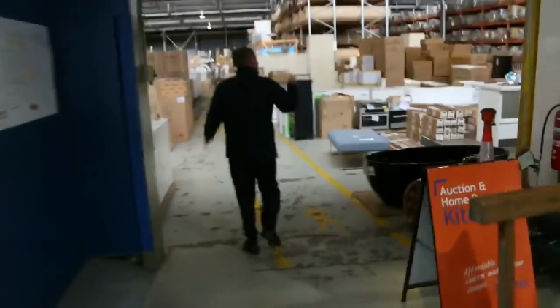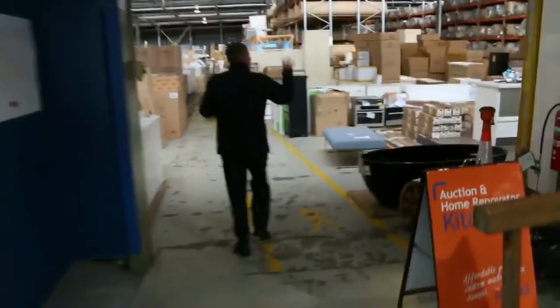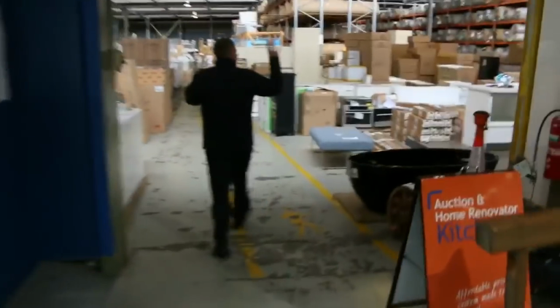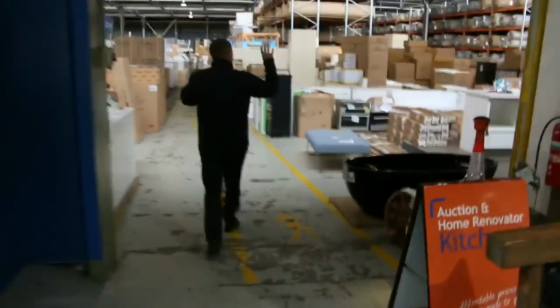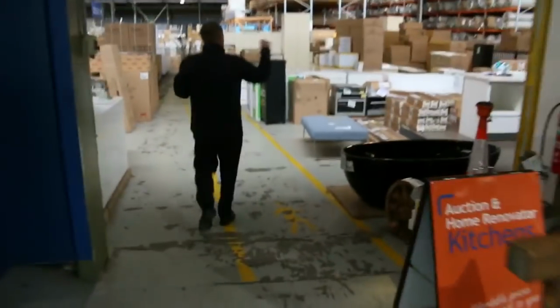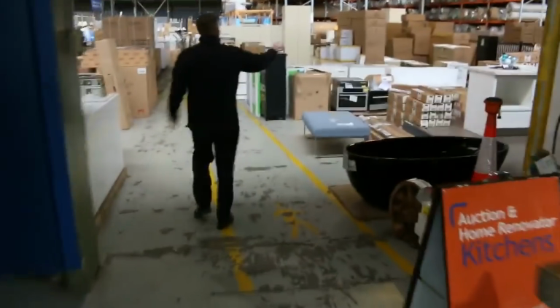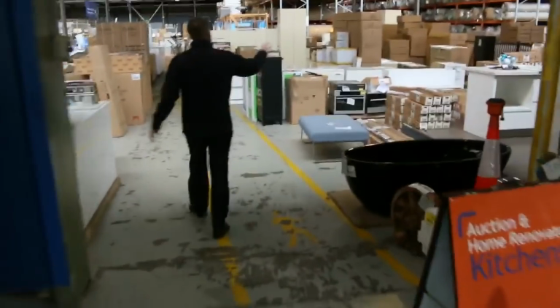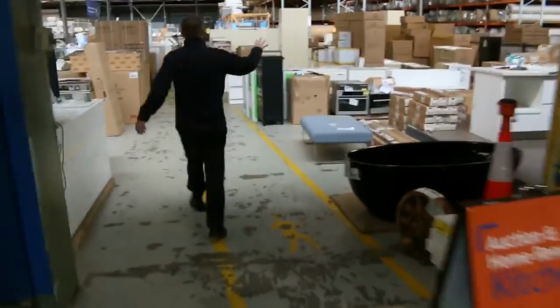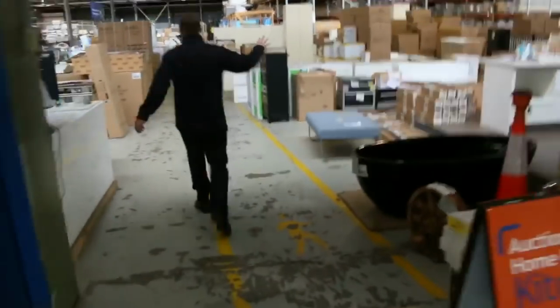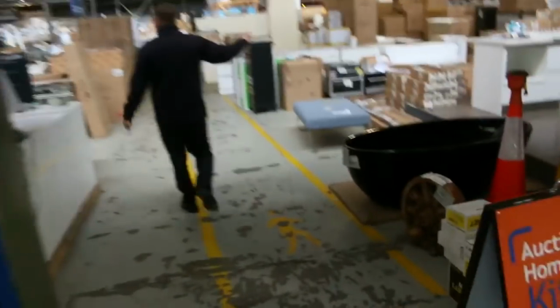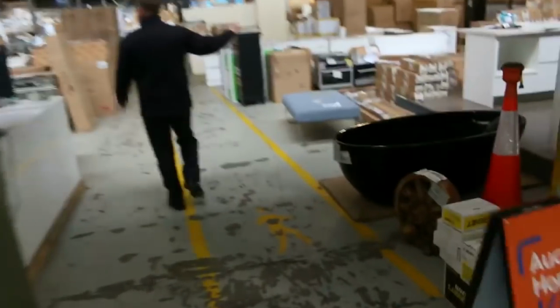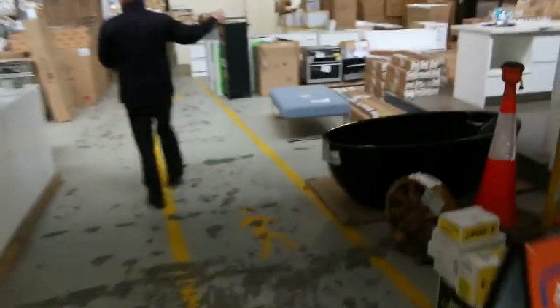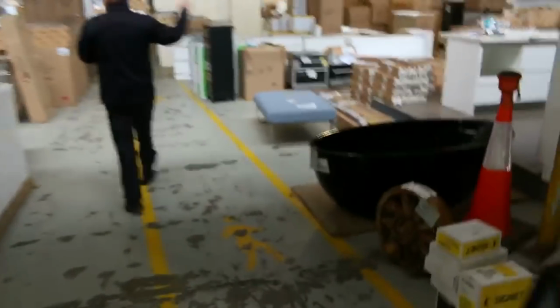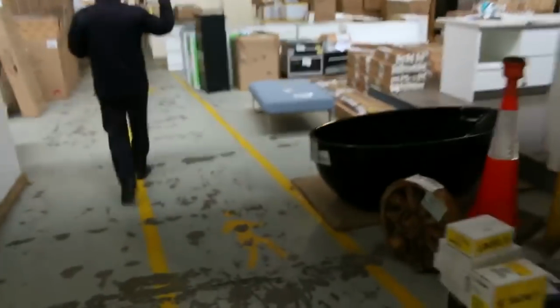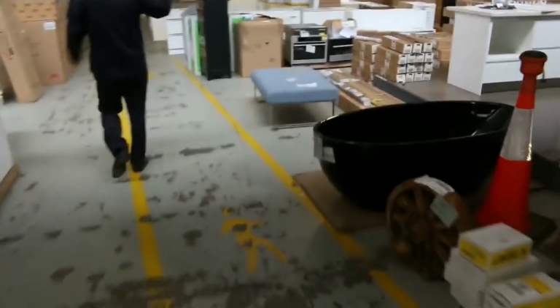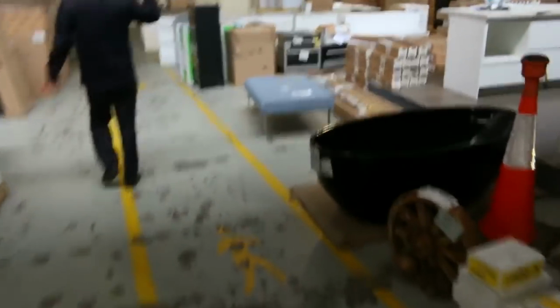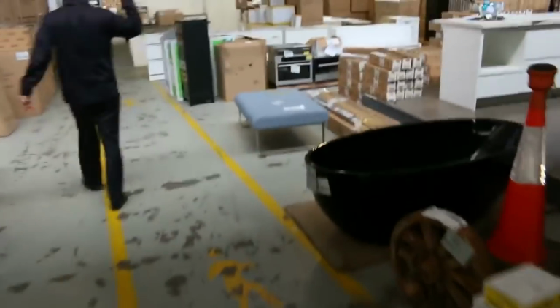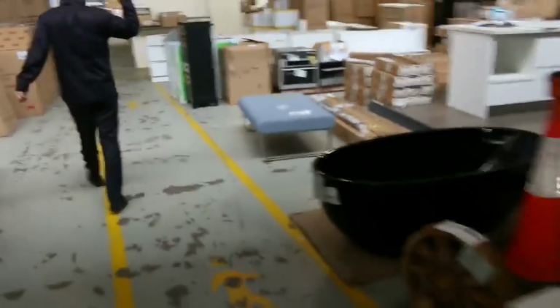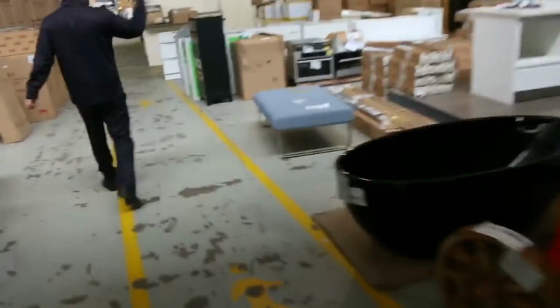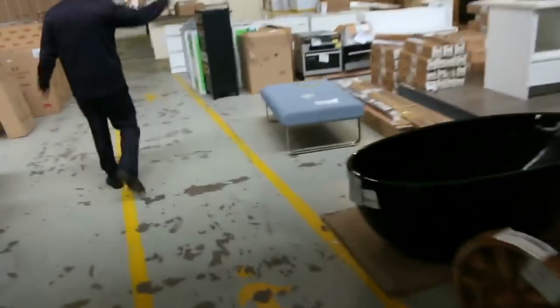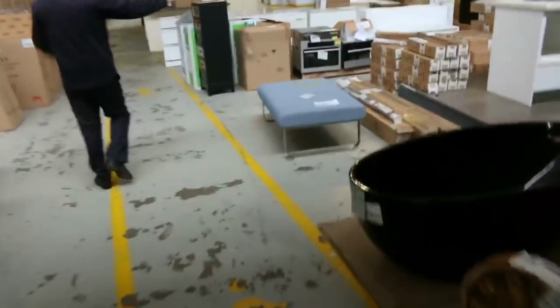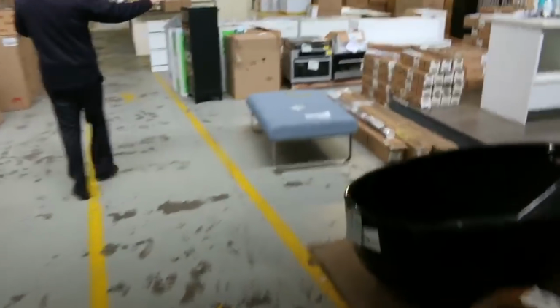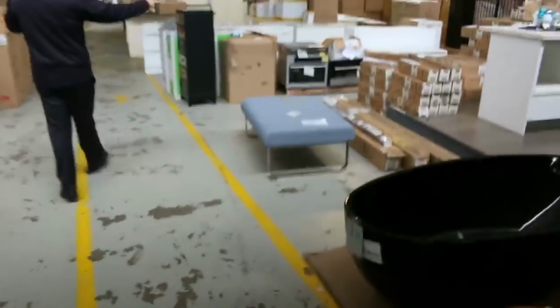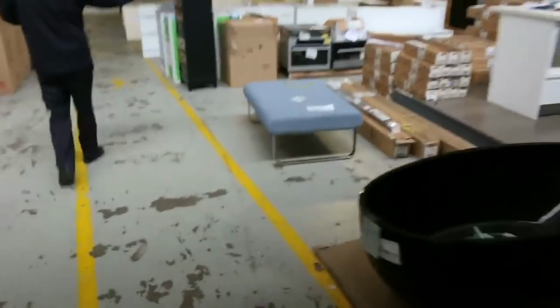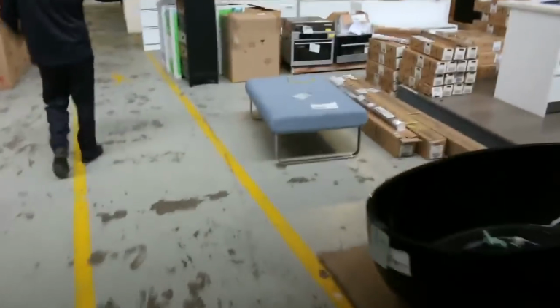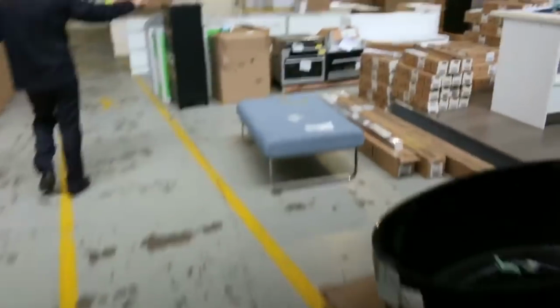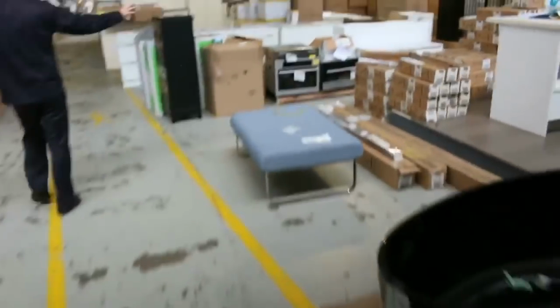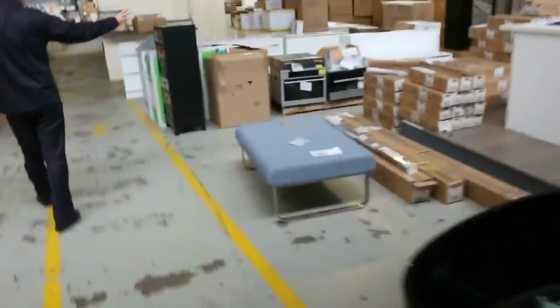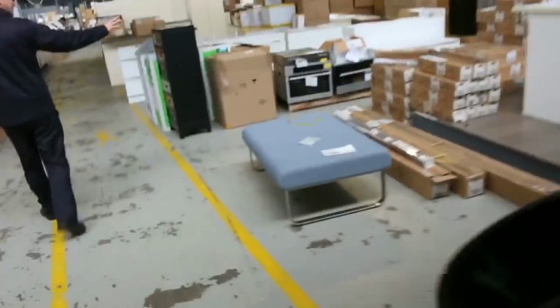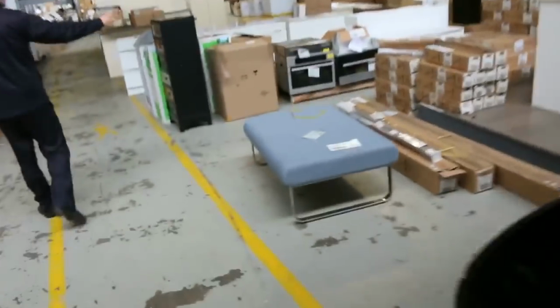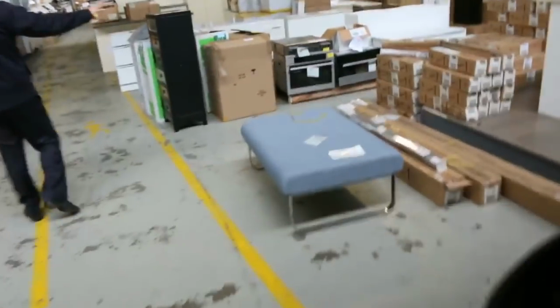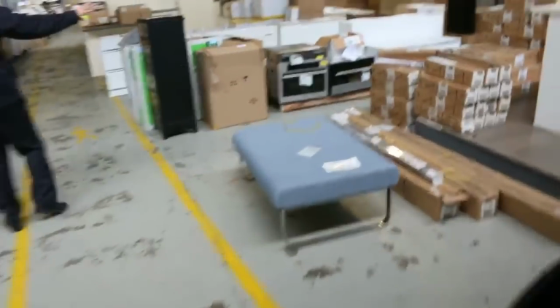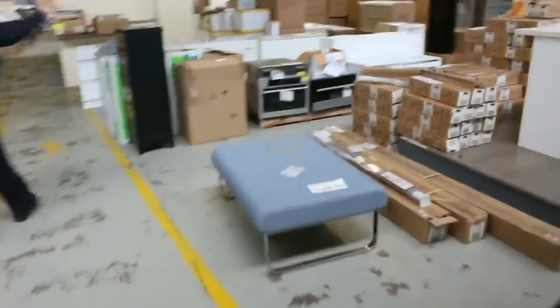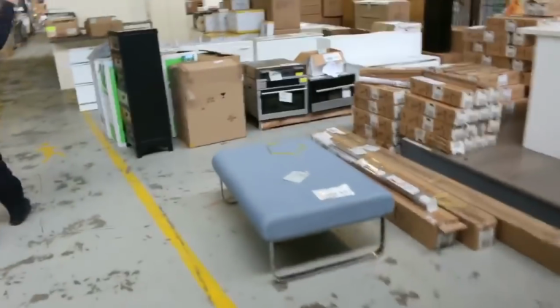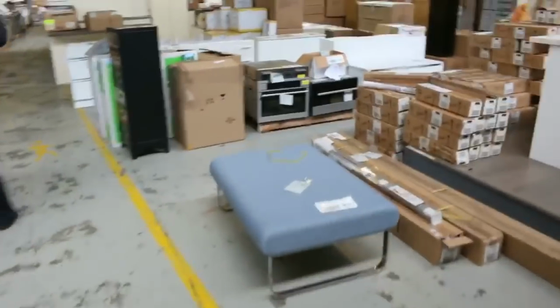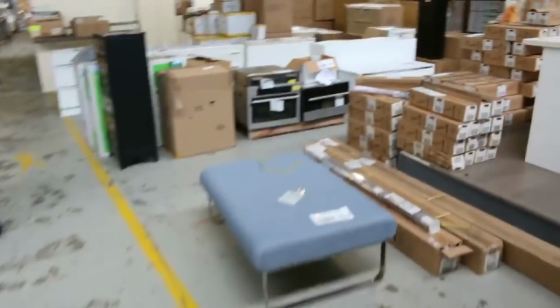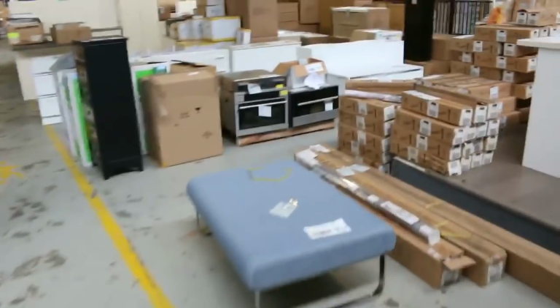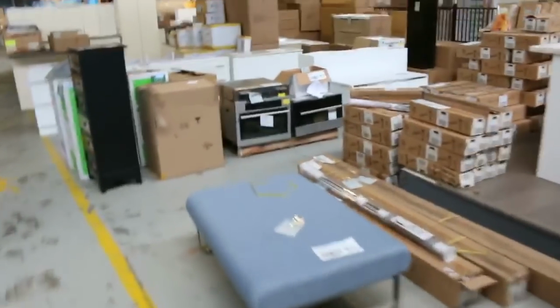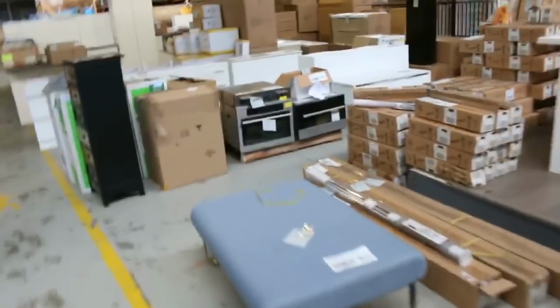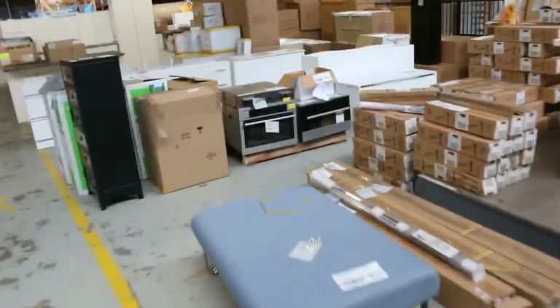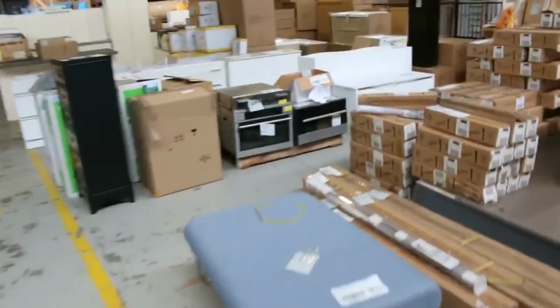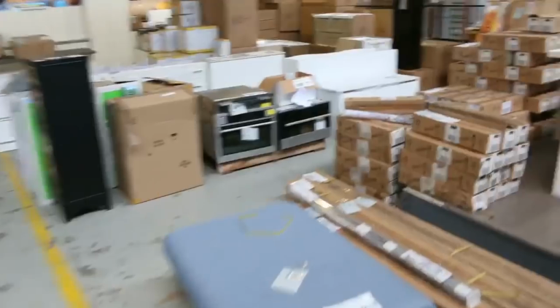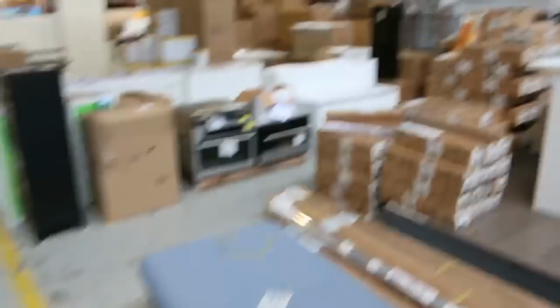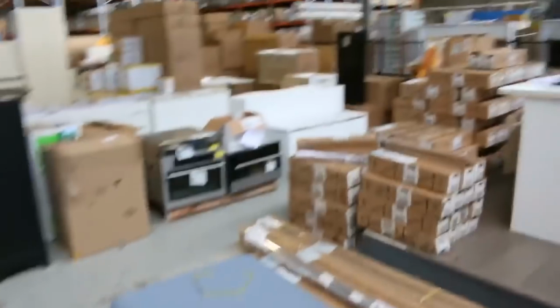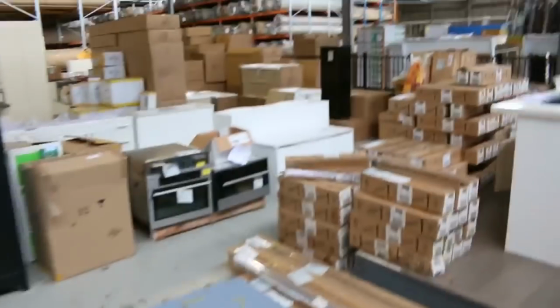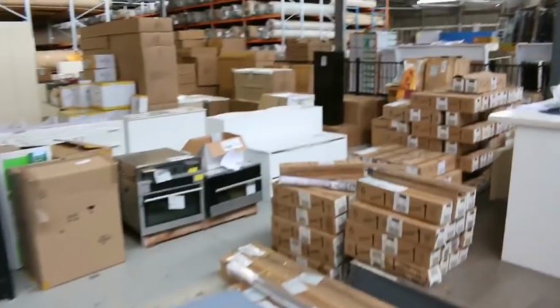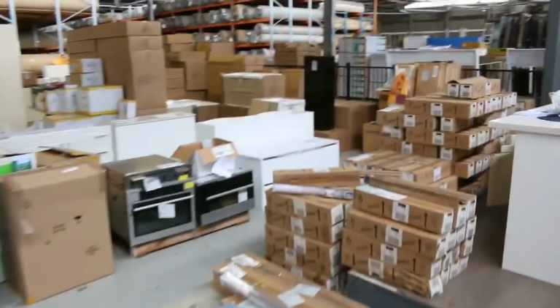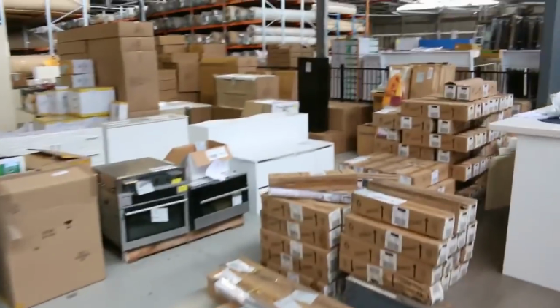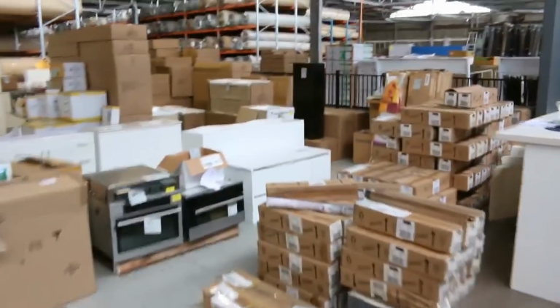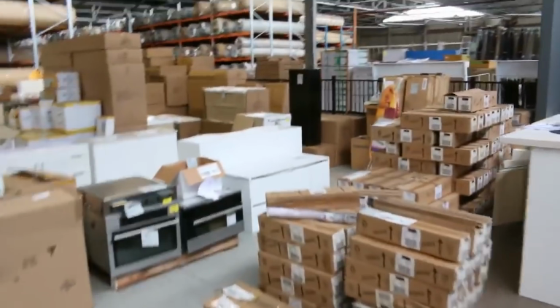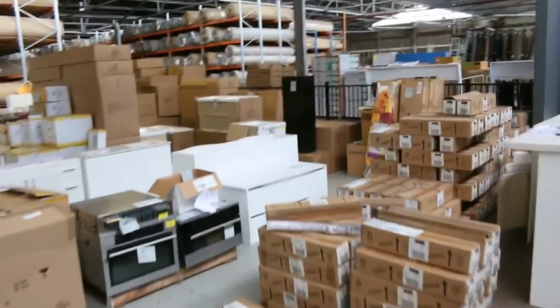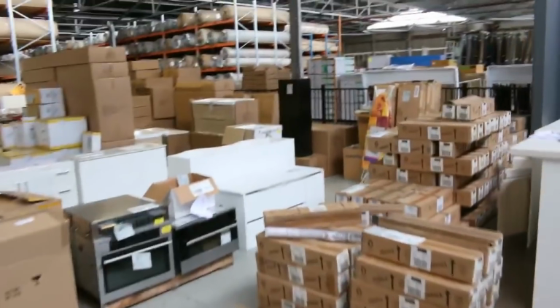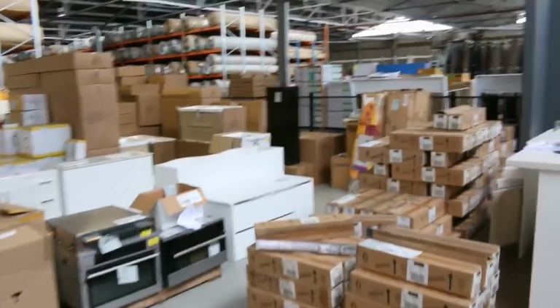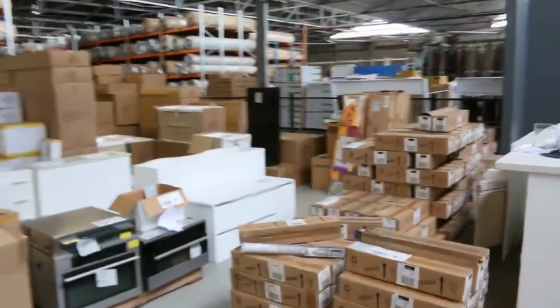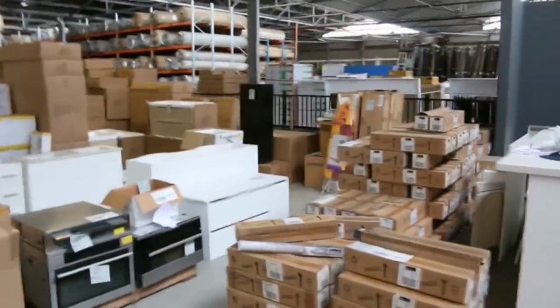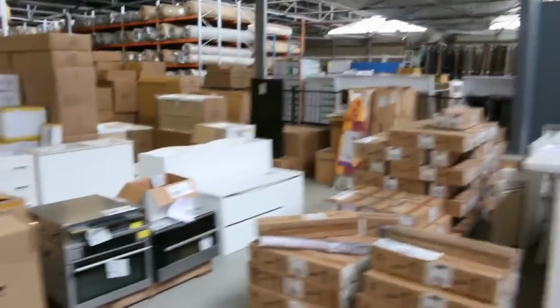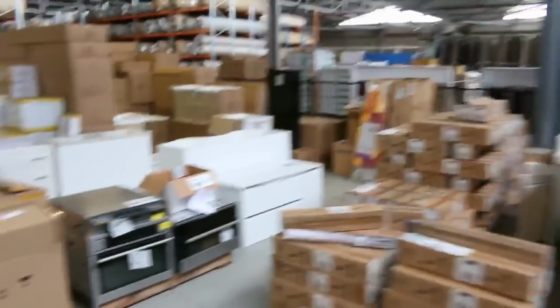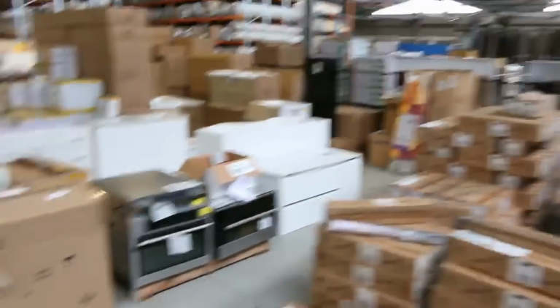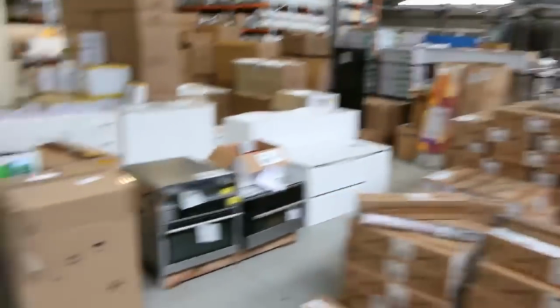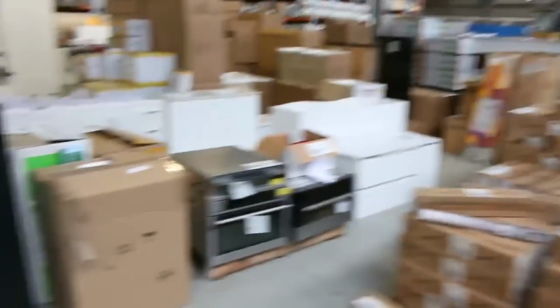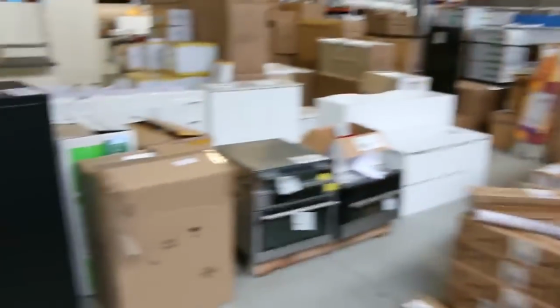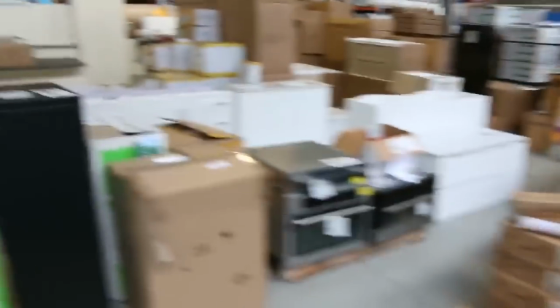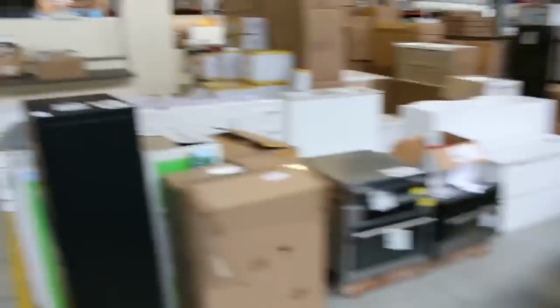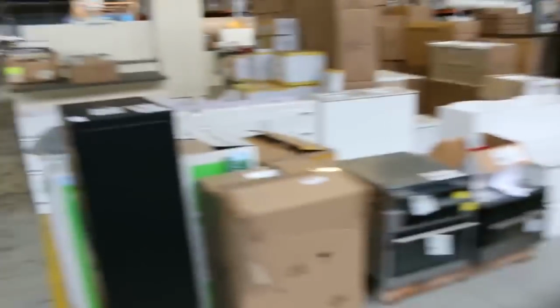Moving through to the main area, mountains of blinds have come in — again hundreds of blinds. They'll be super super cheap.